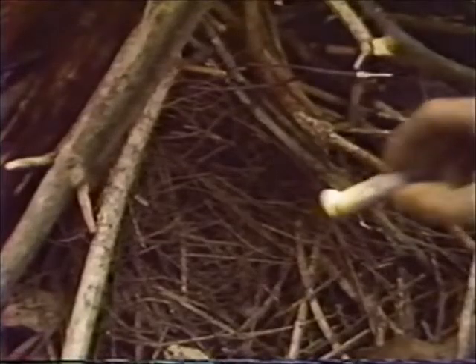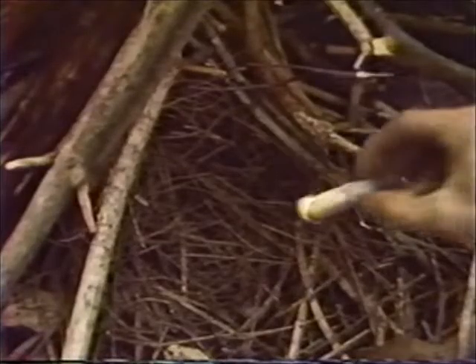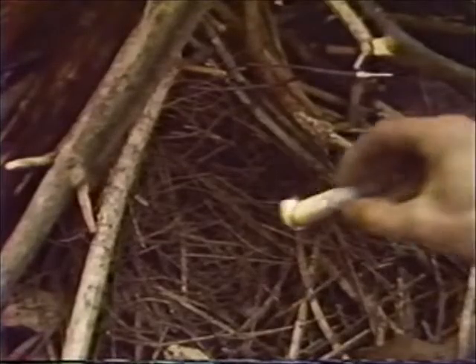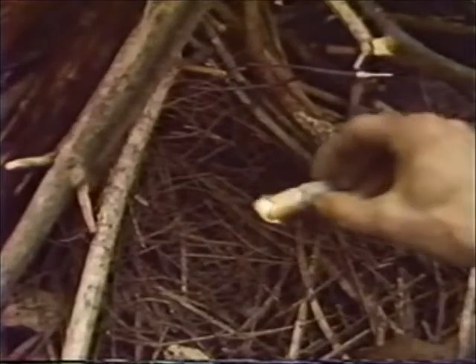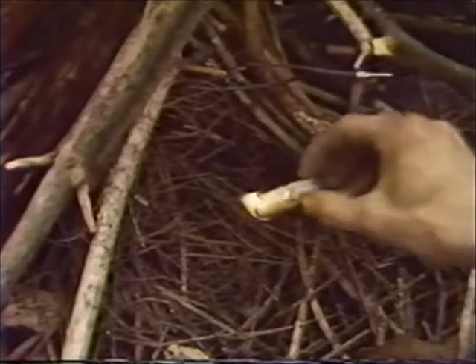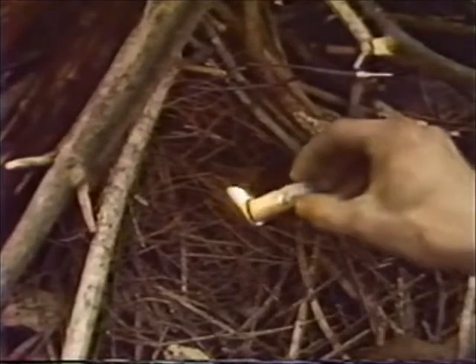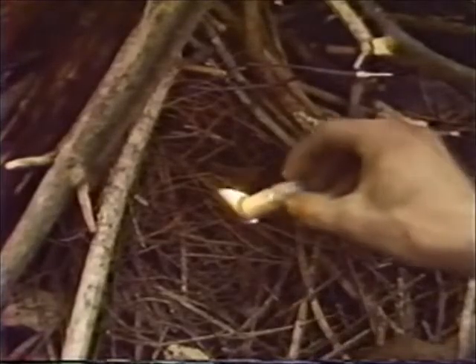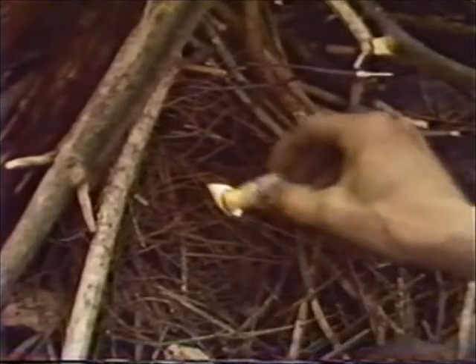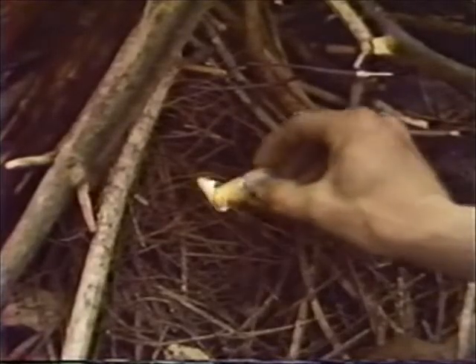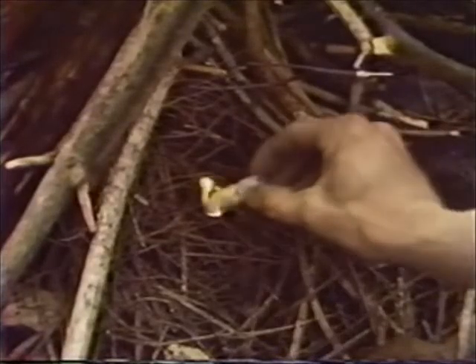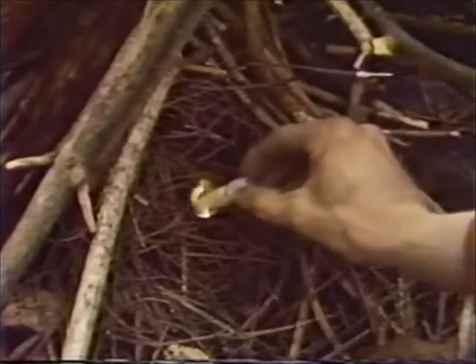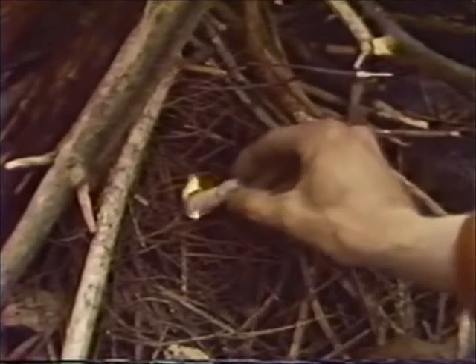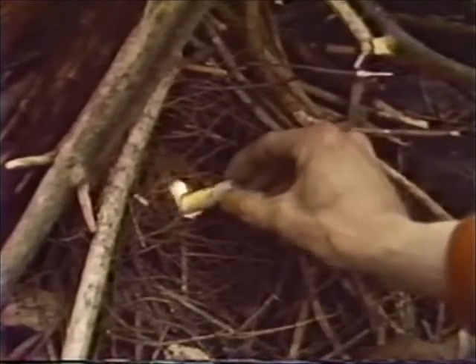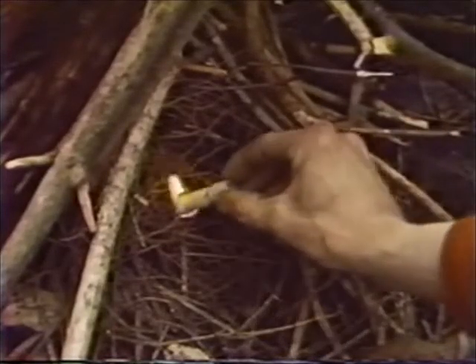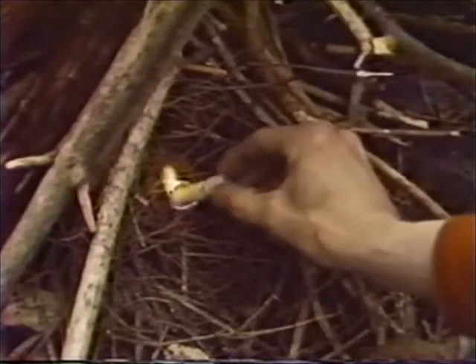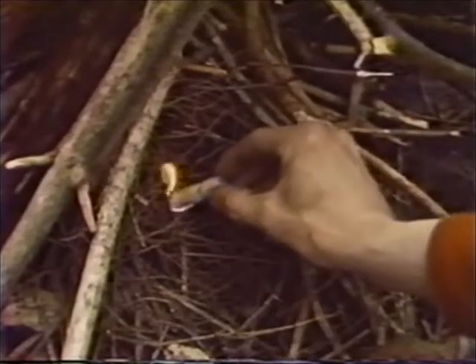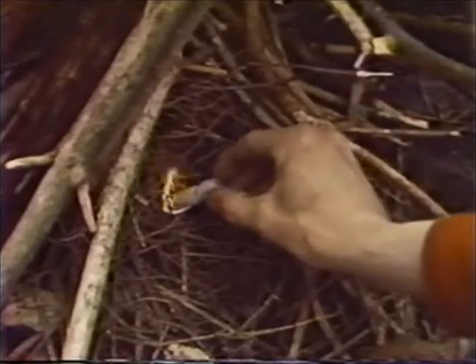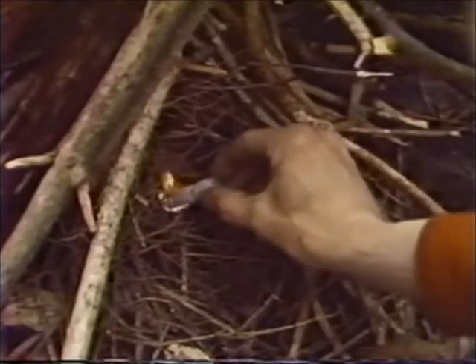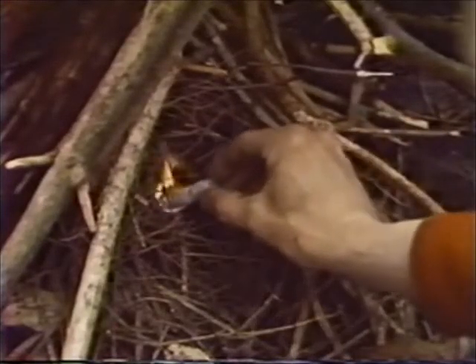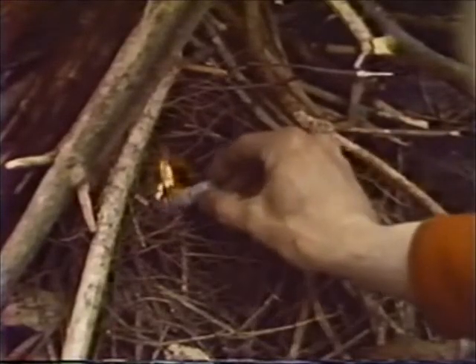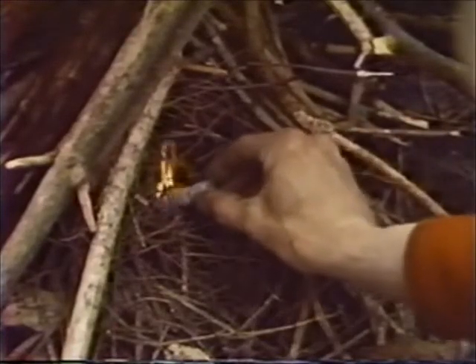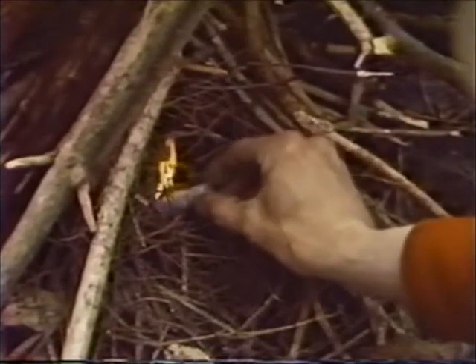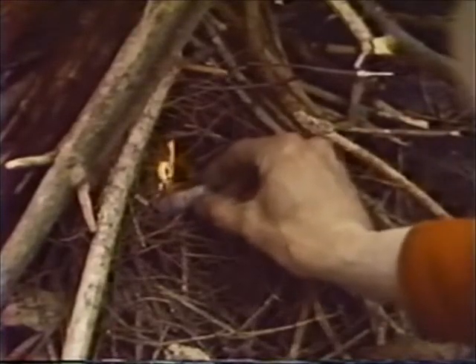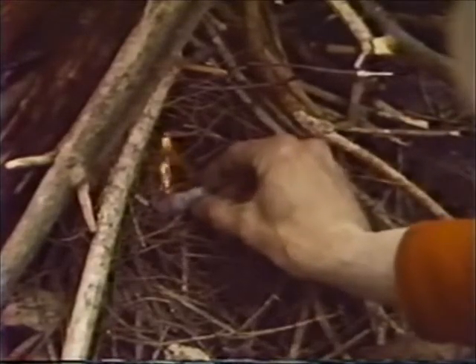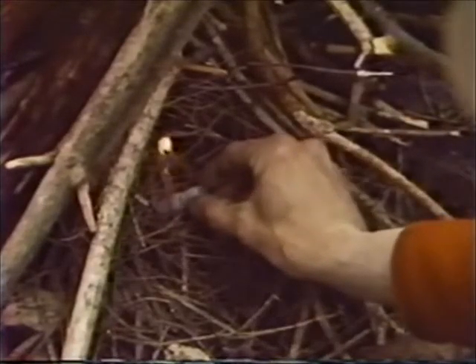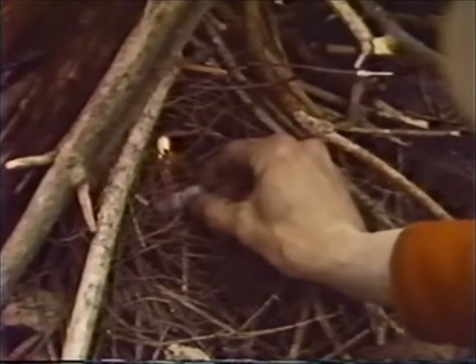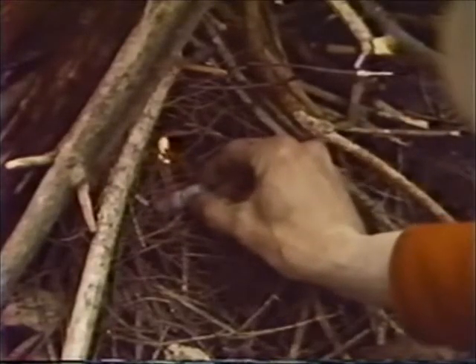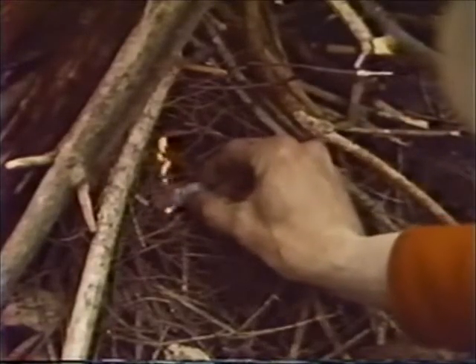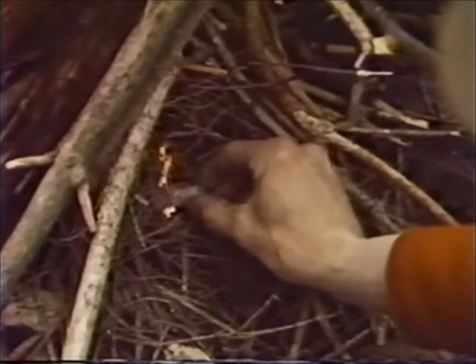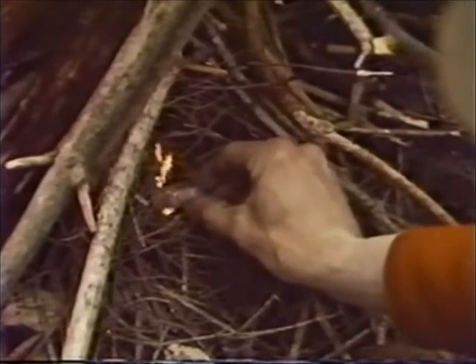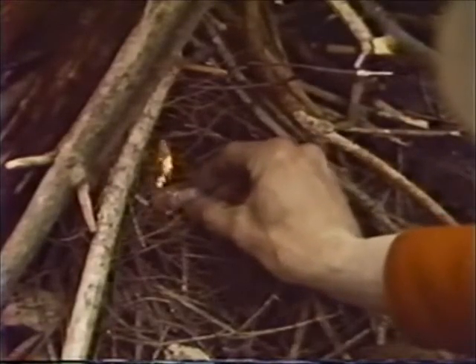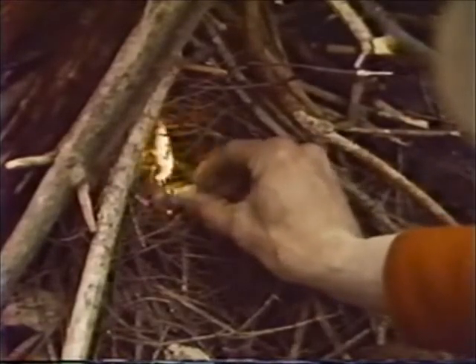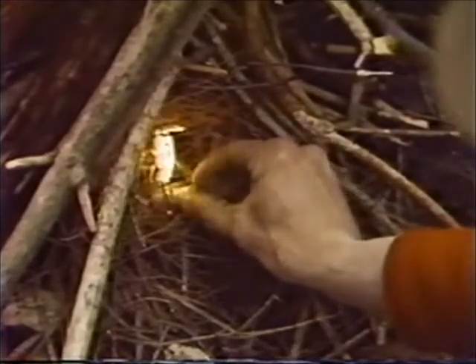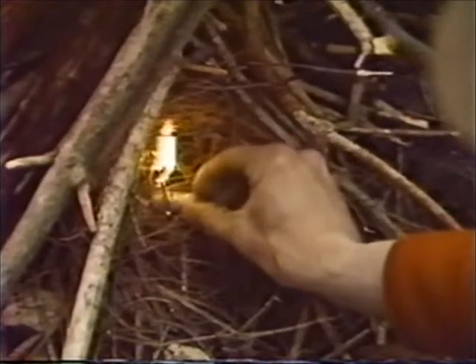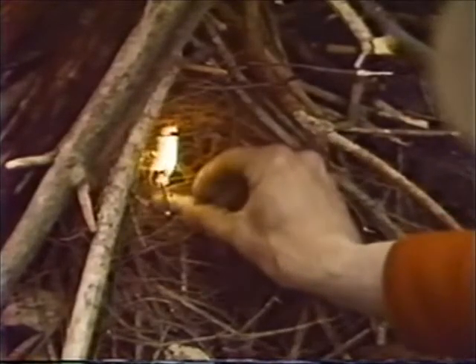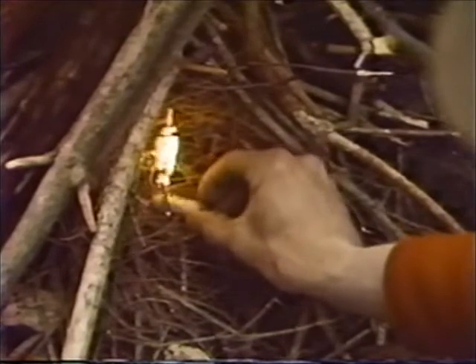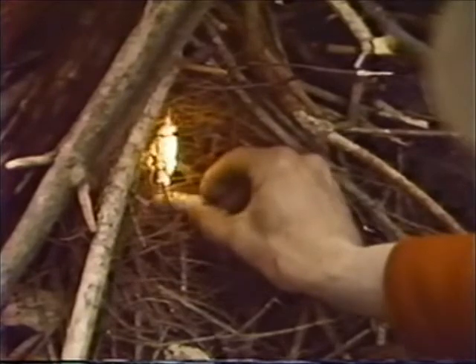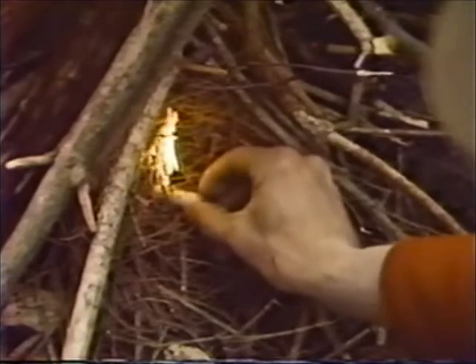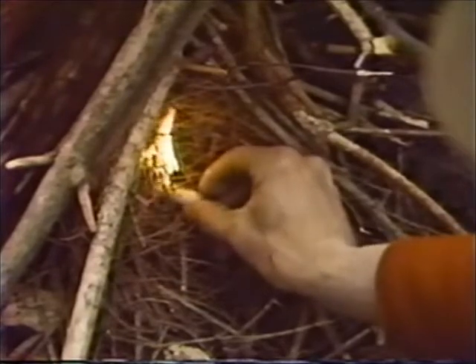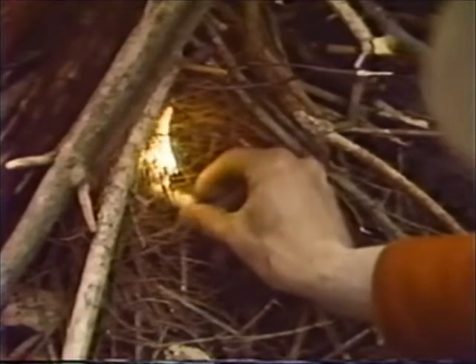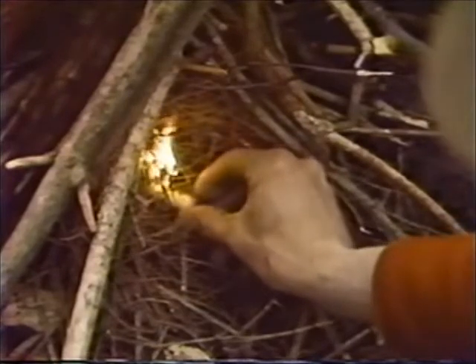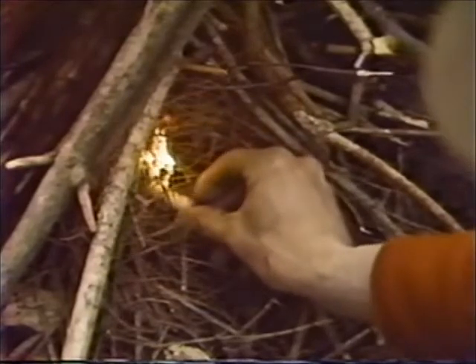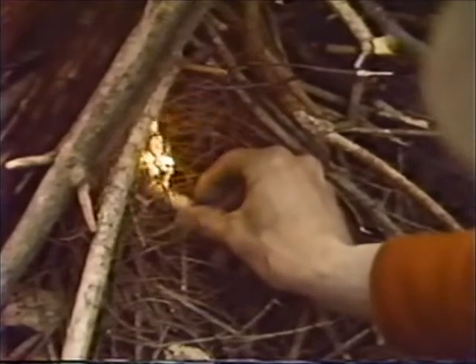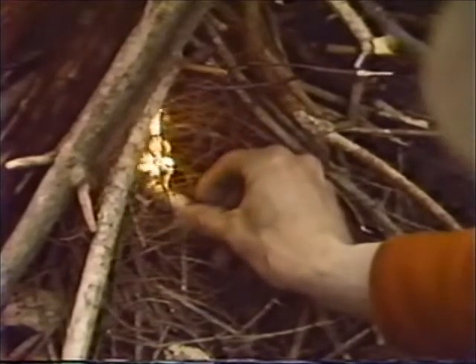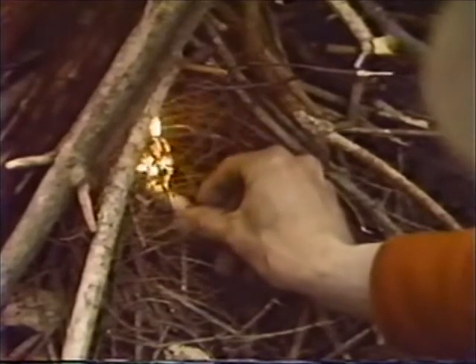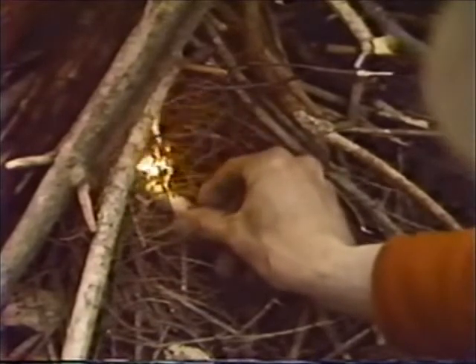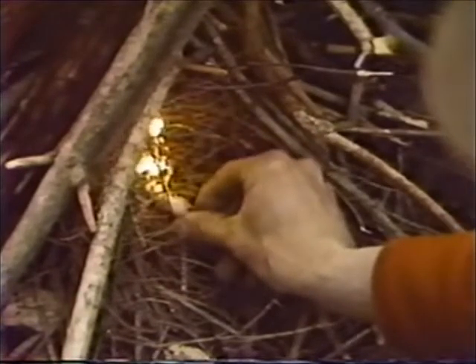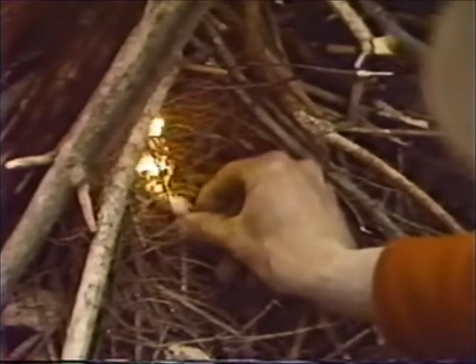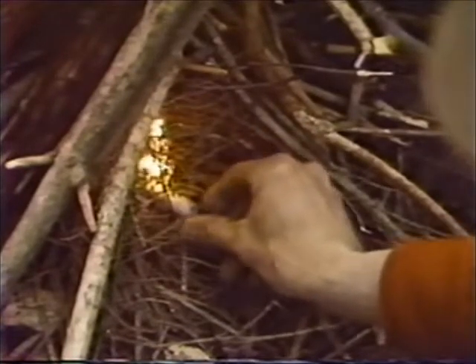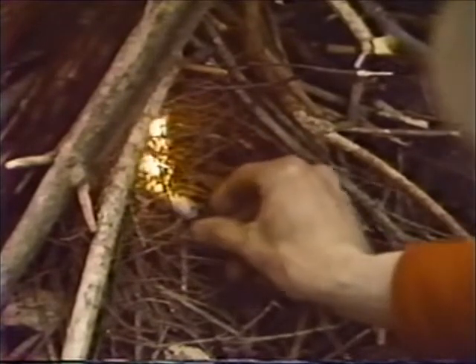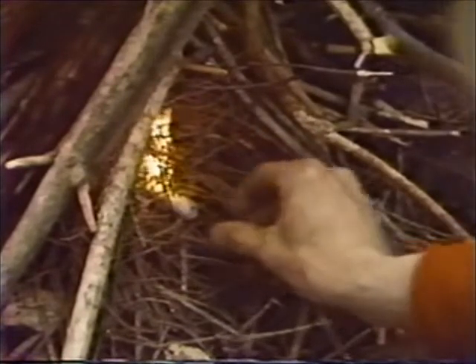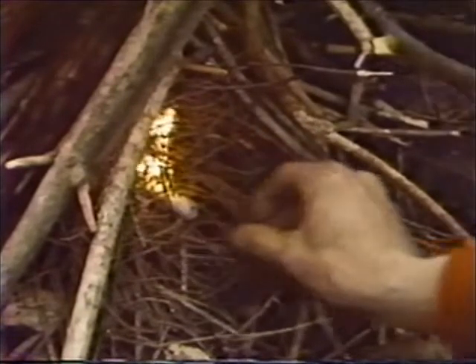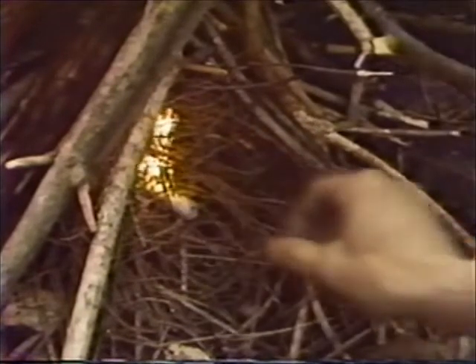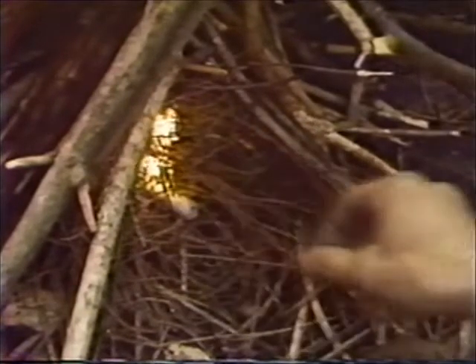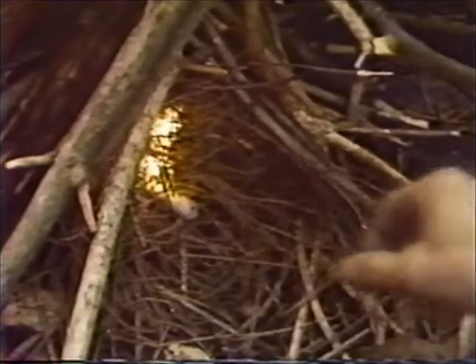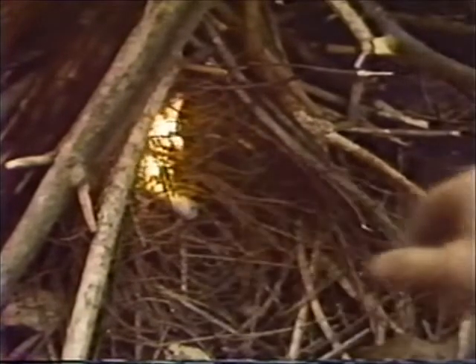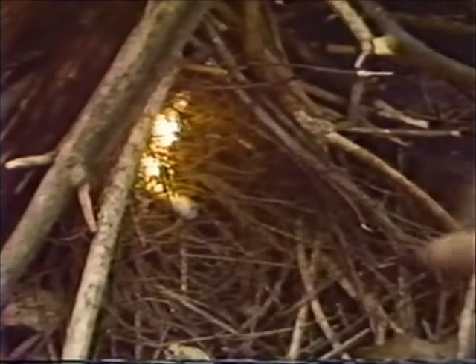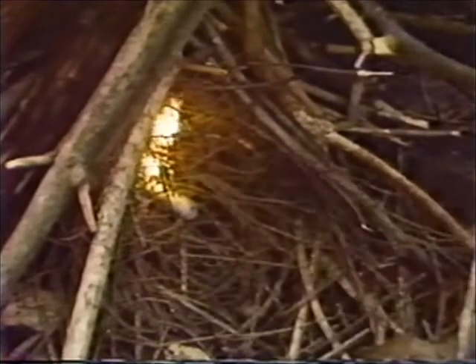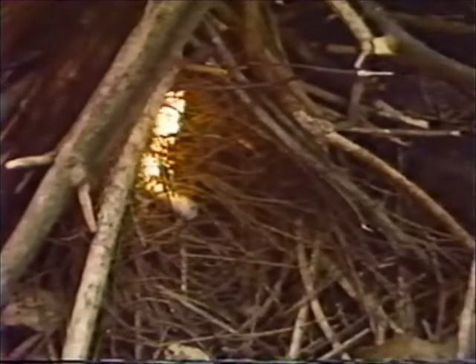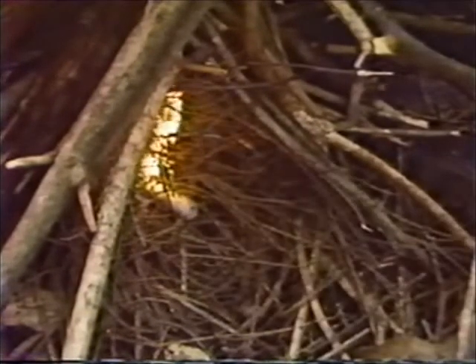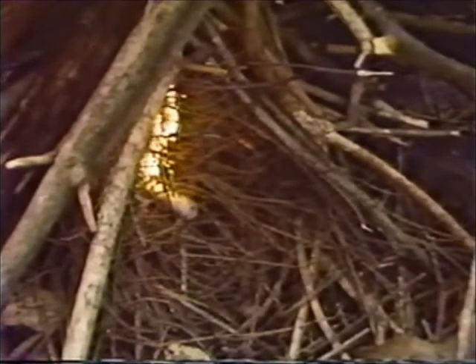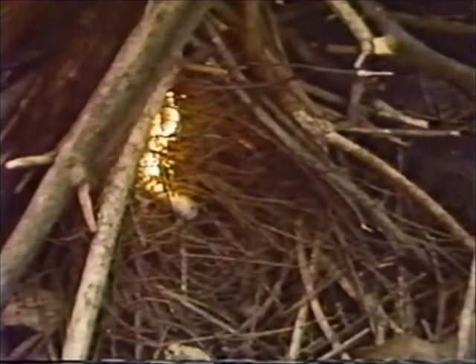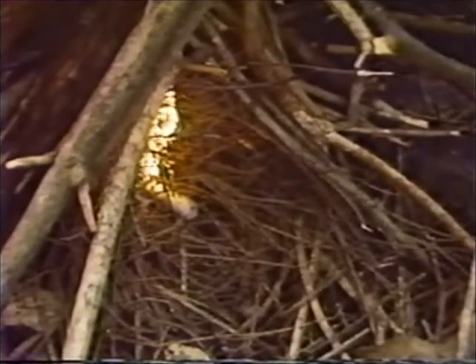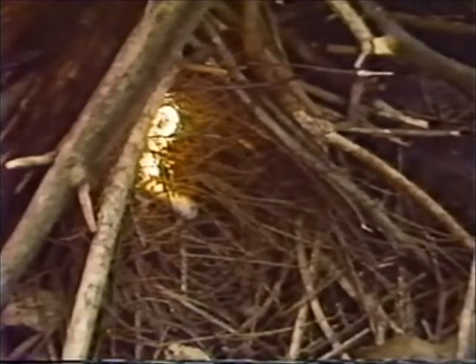To make the job easier, use fire starters like cardboard or tightly rolled paper towels soaked in melted wax.